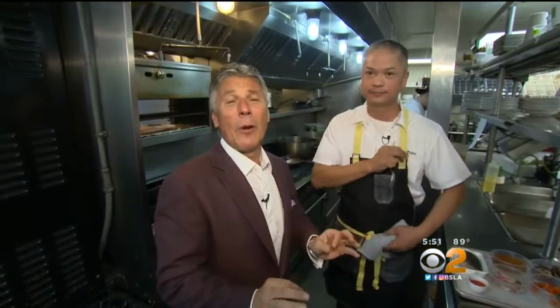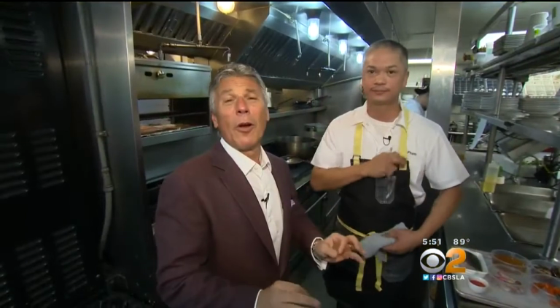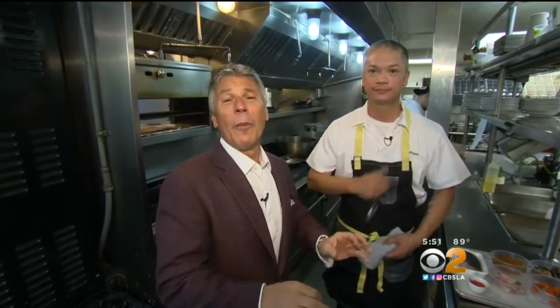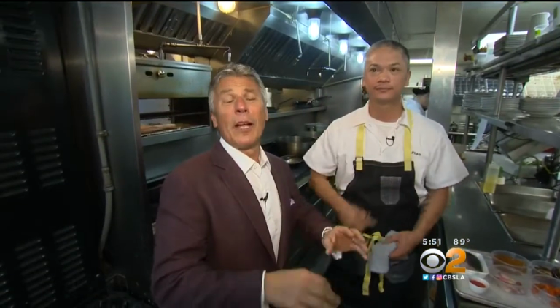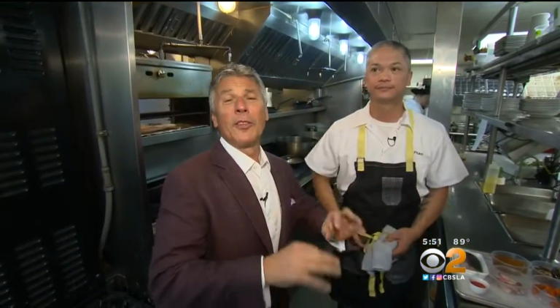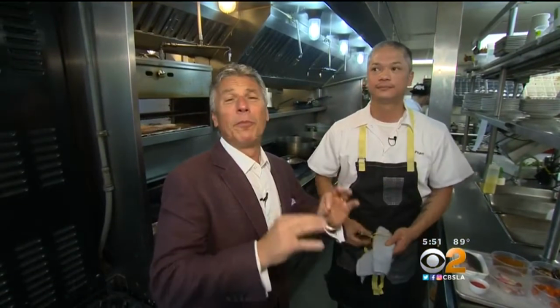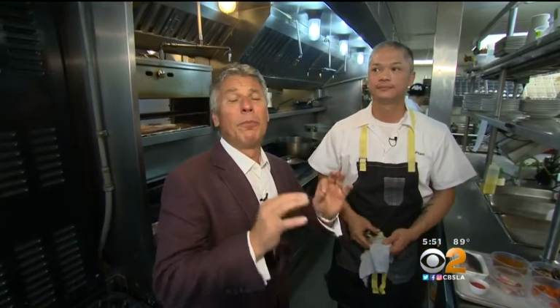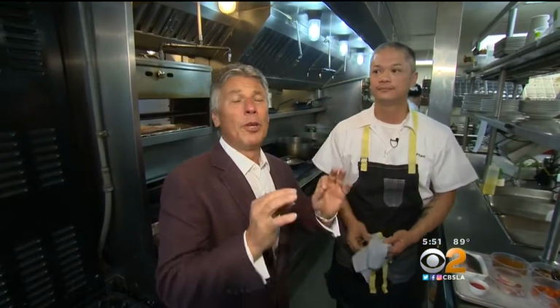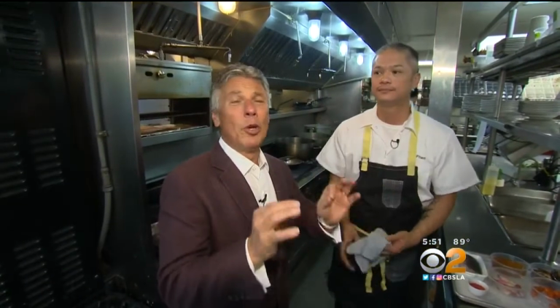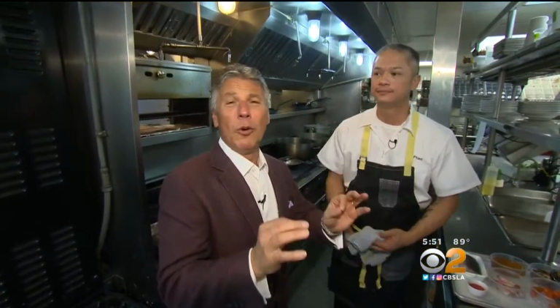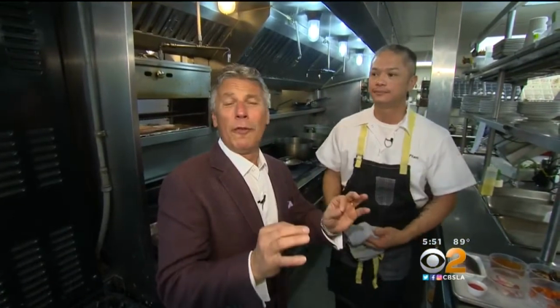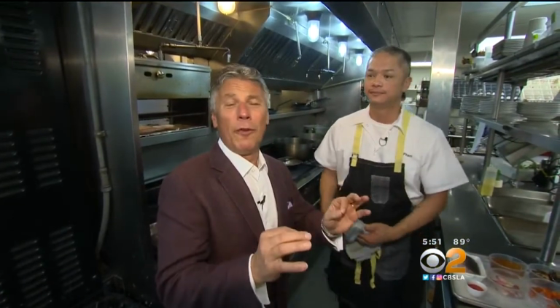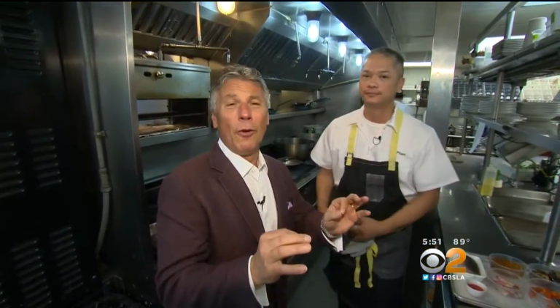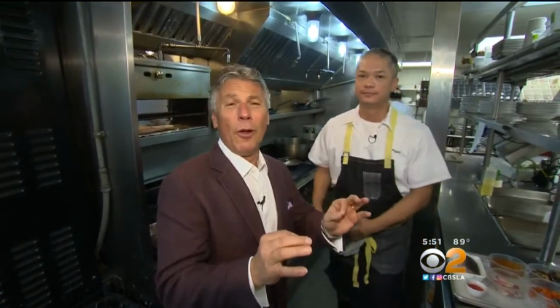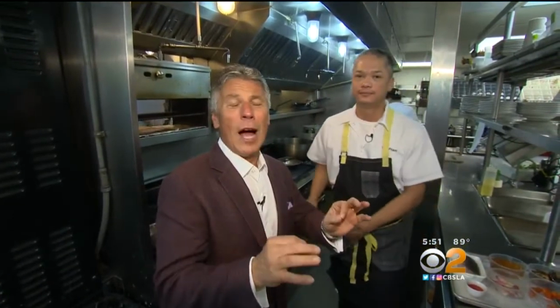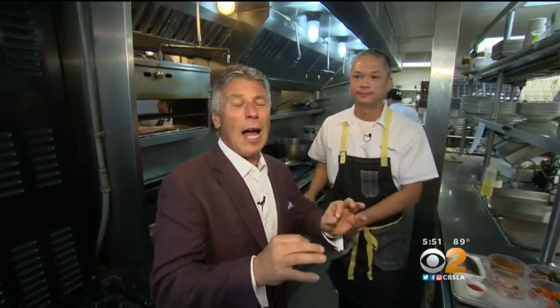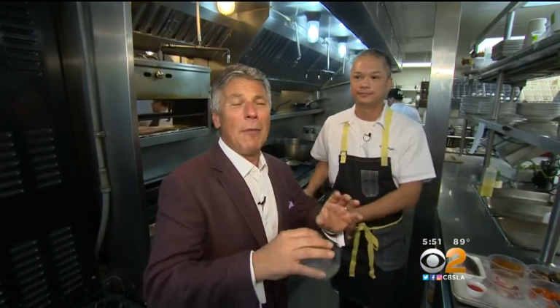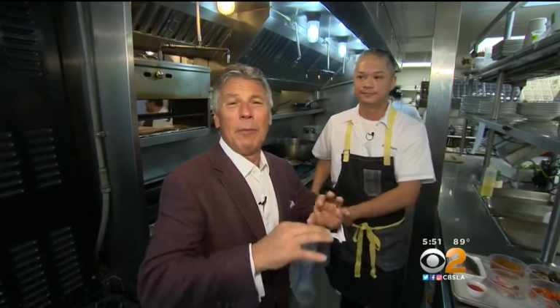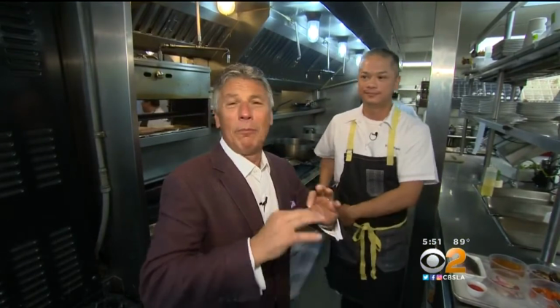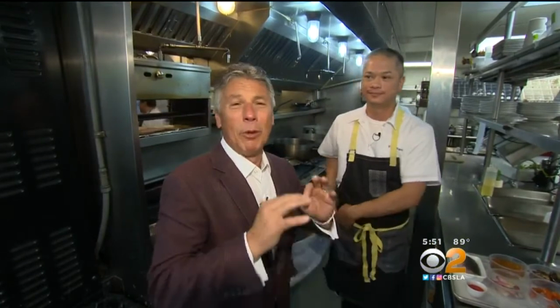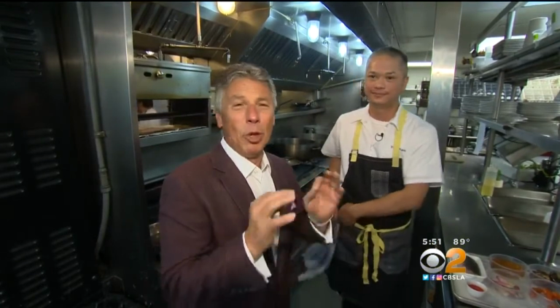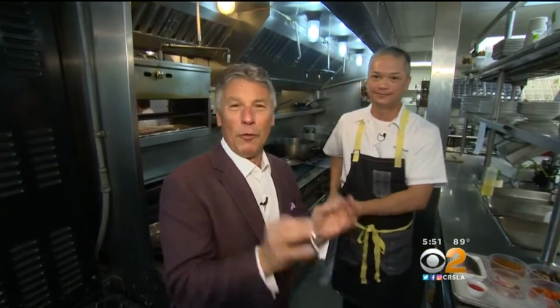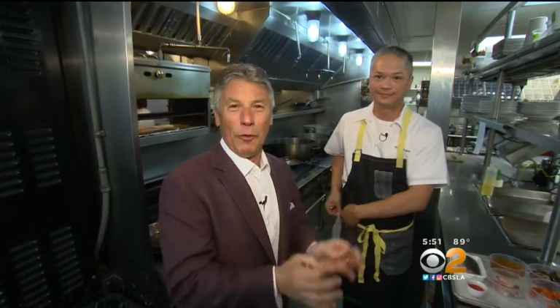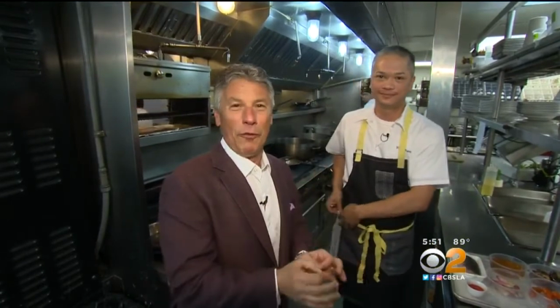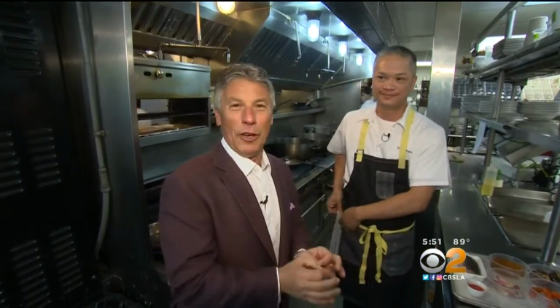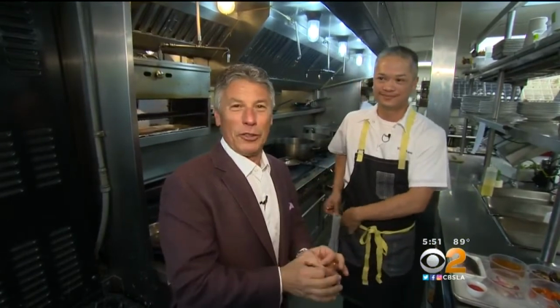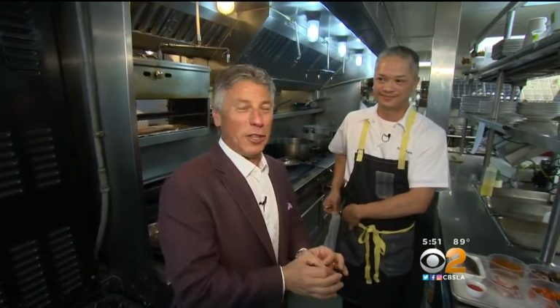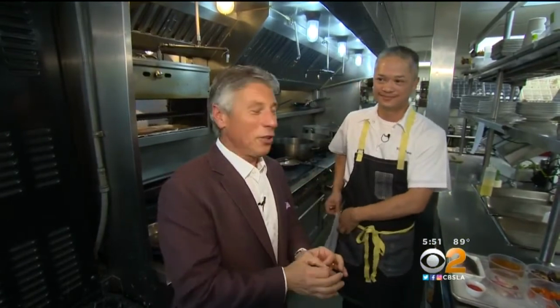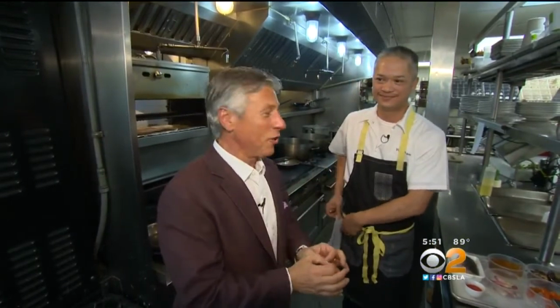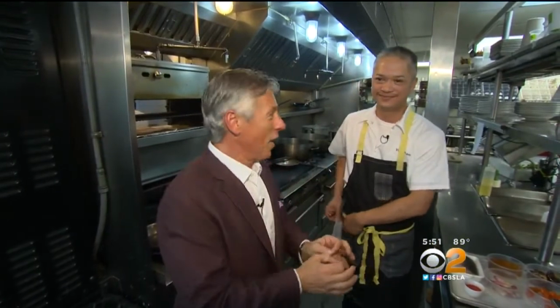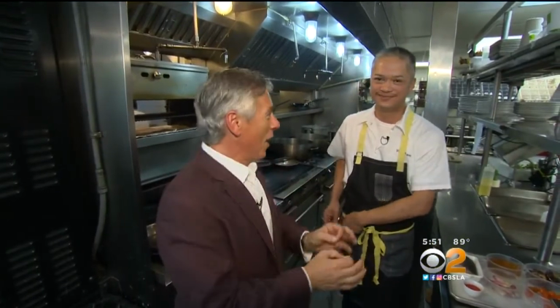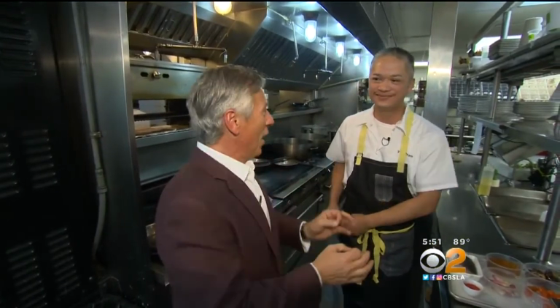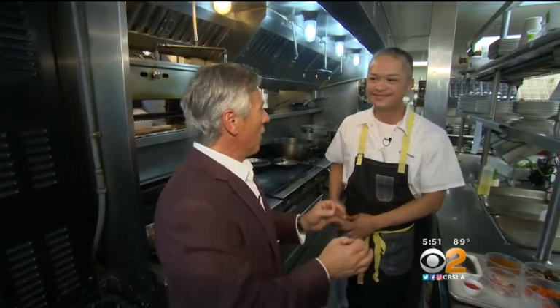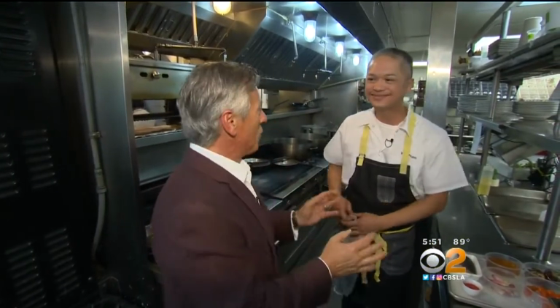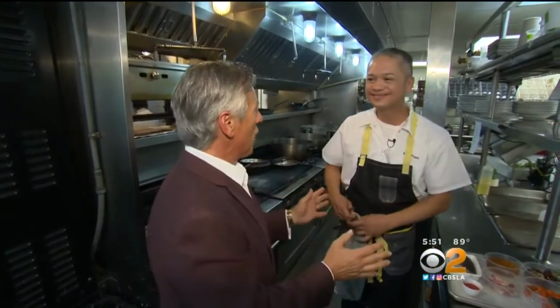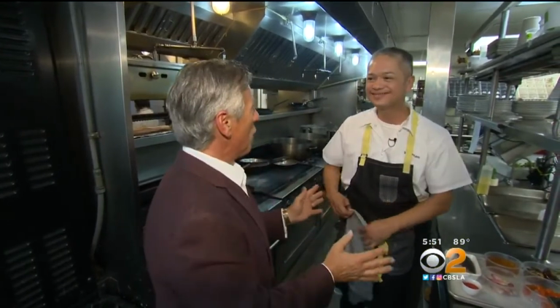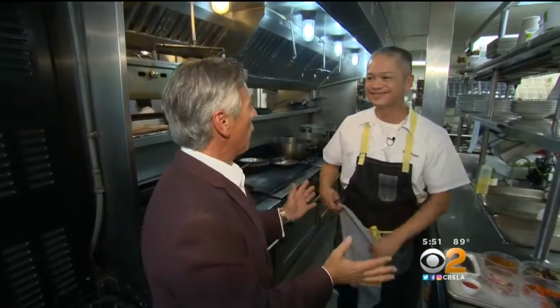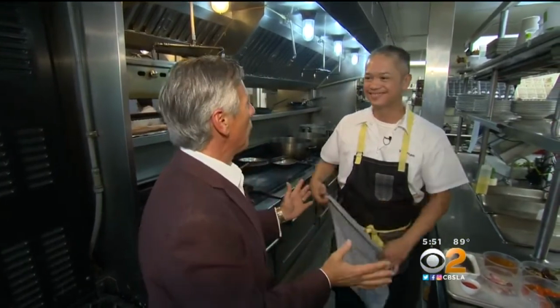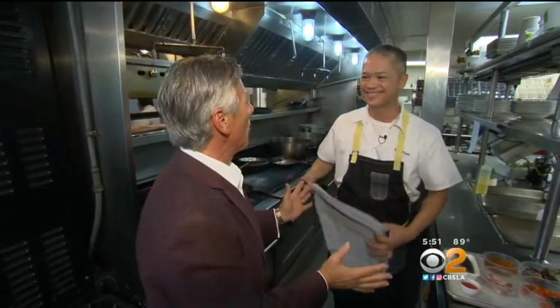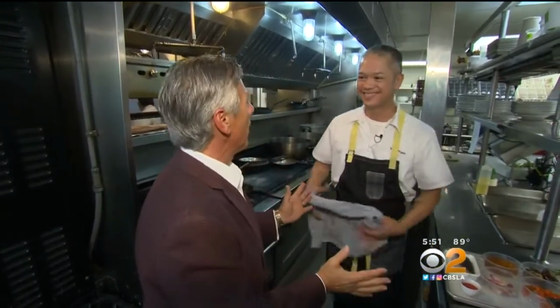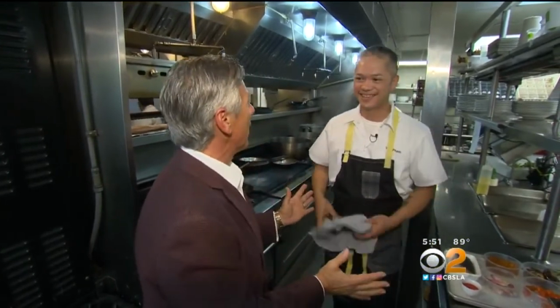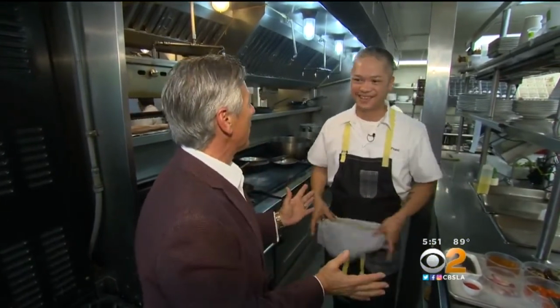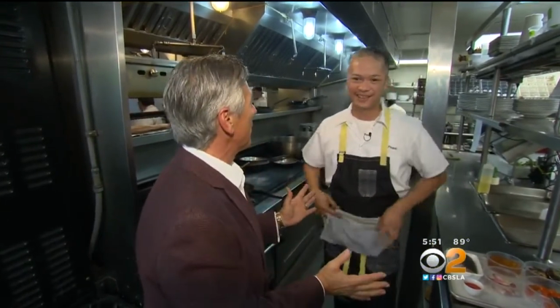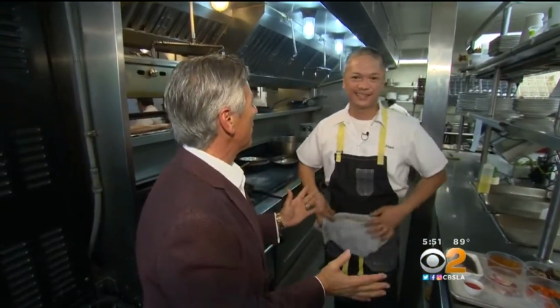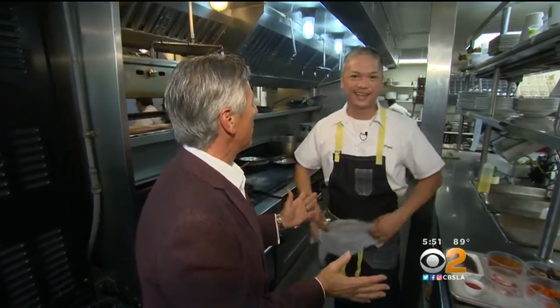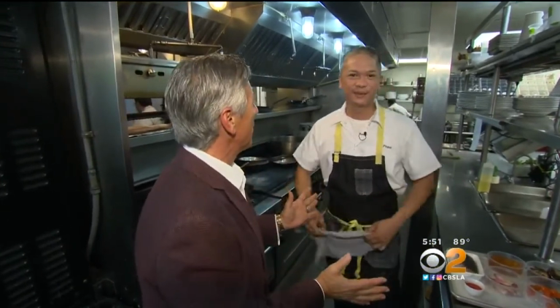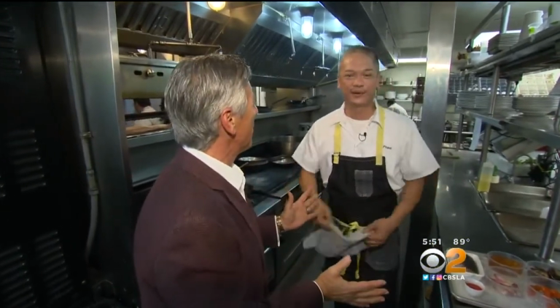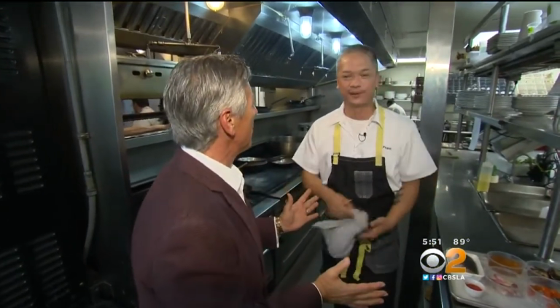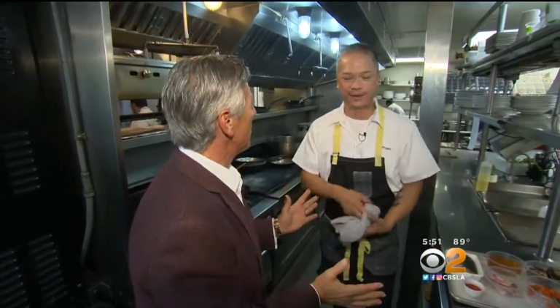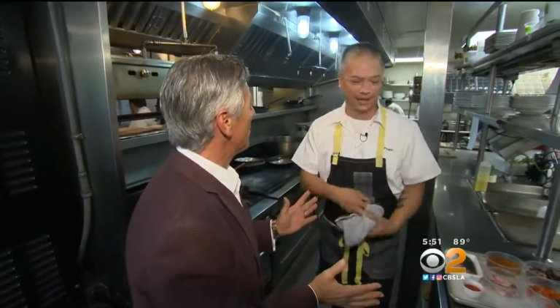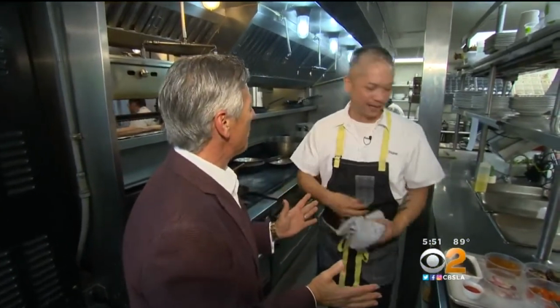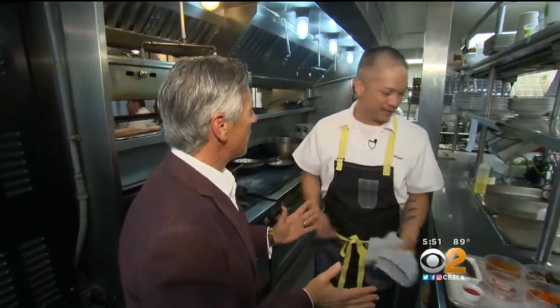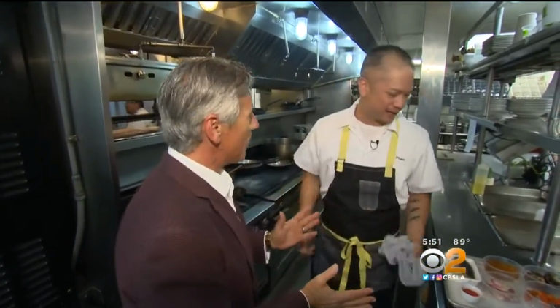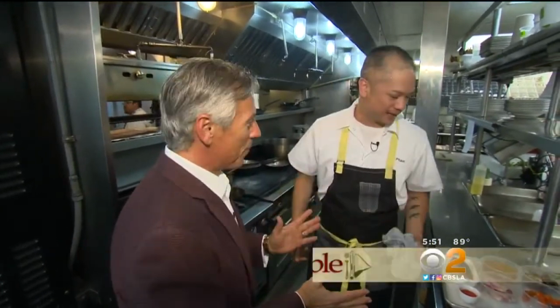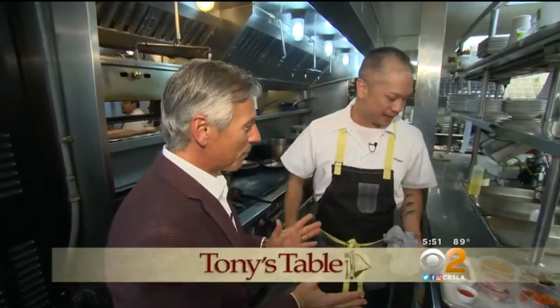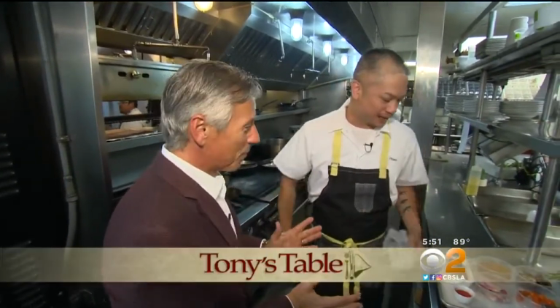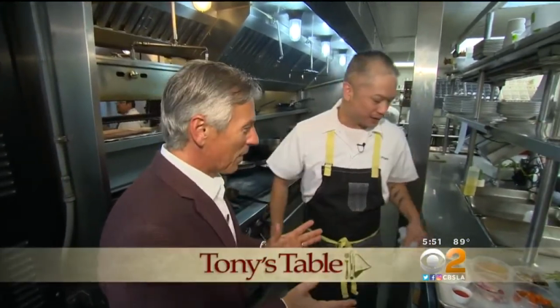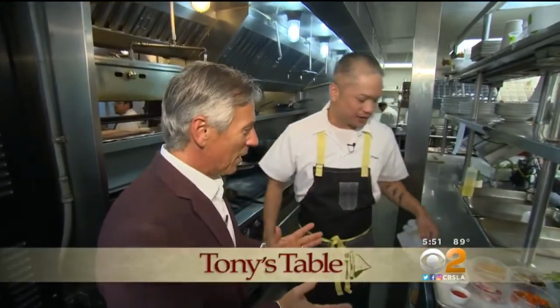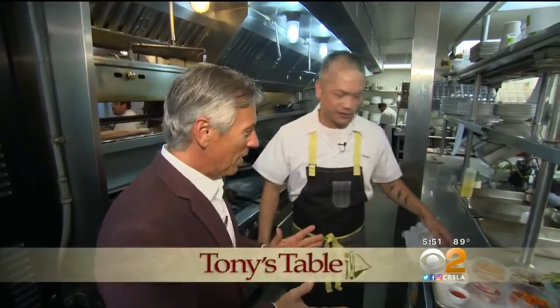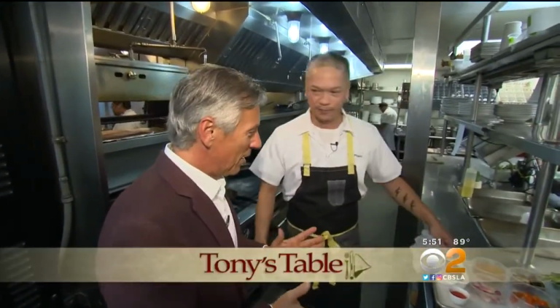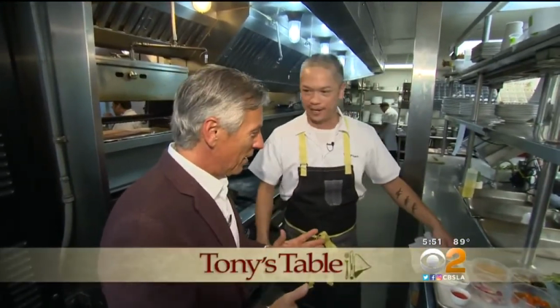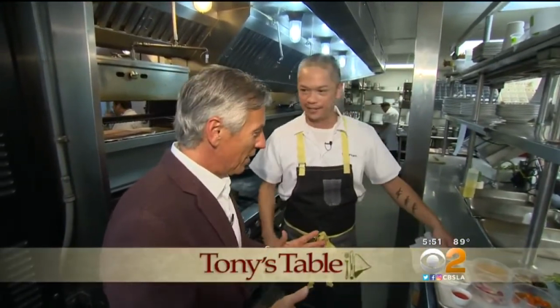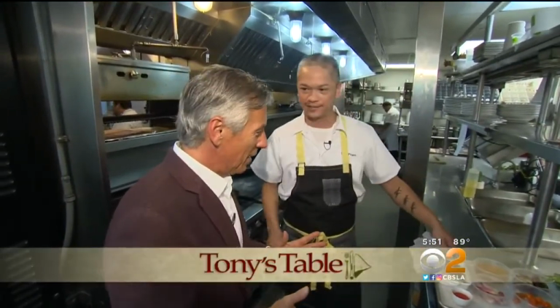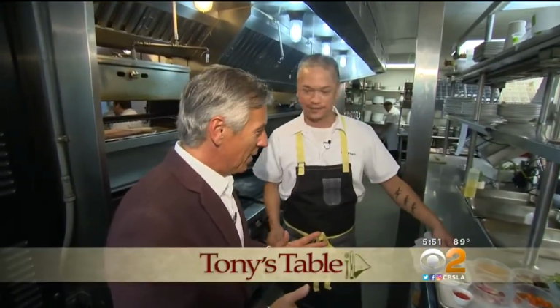Now we're gonna make this beautiful fish dish. Chef, what are we making? Today we're gonna make a local striped bass.